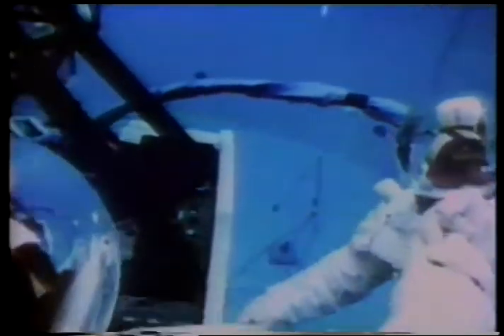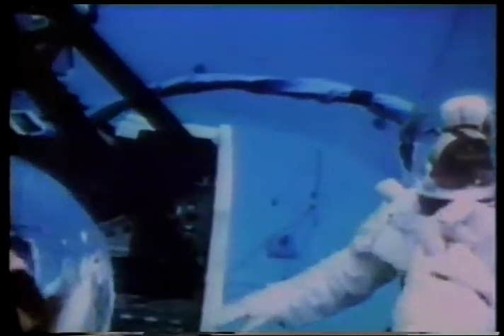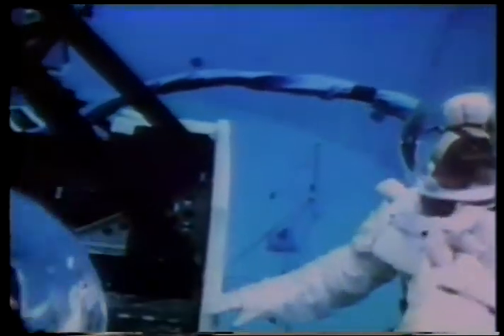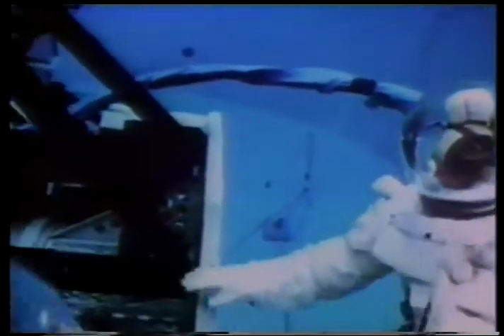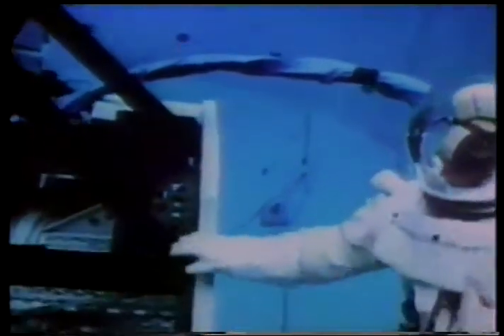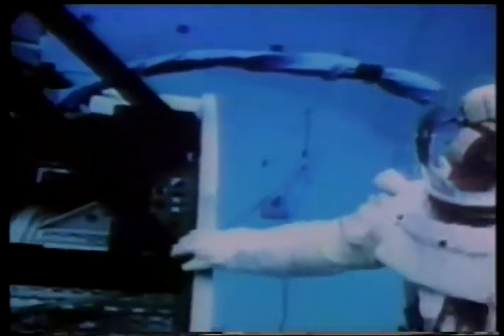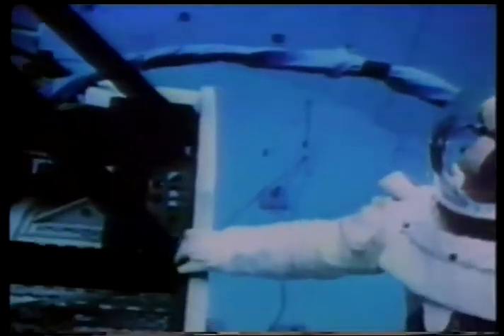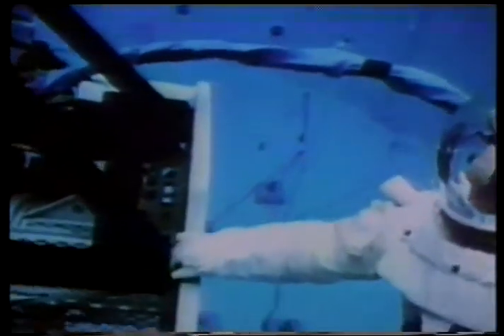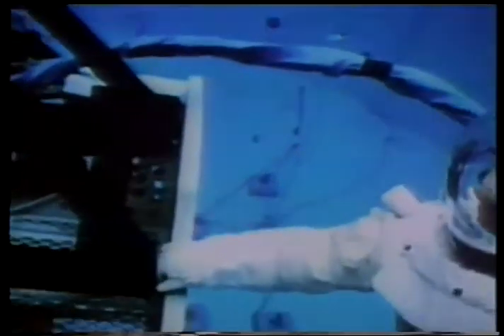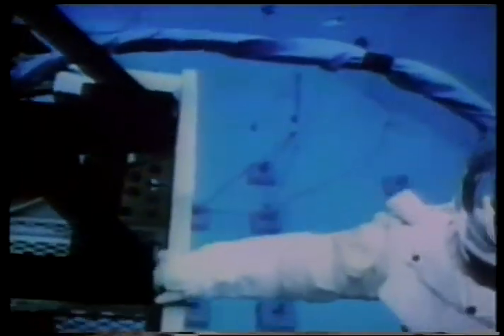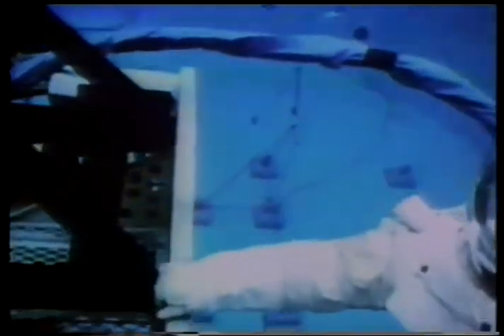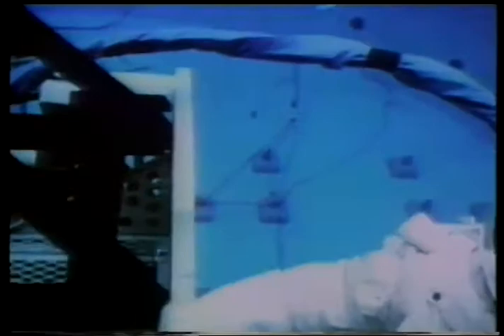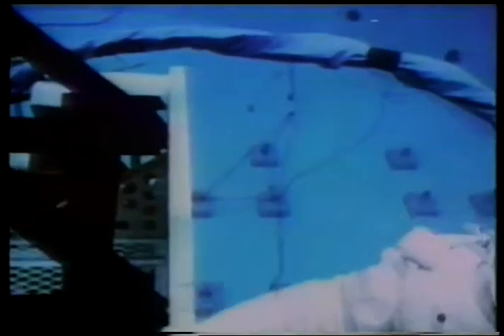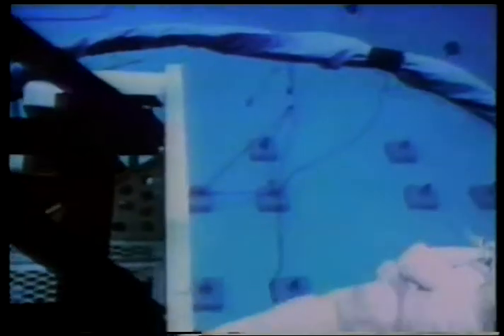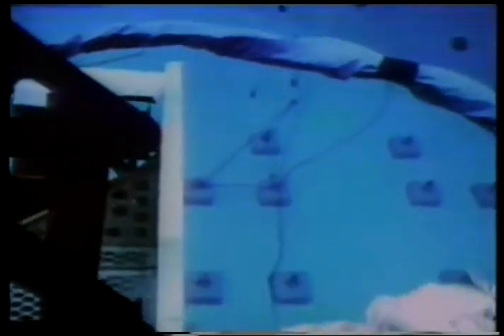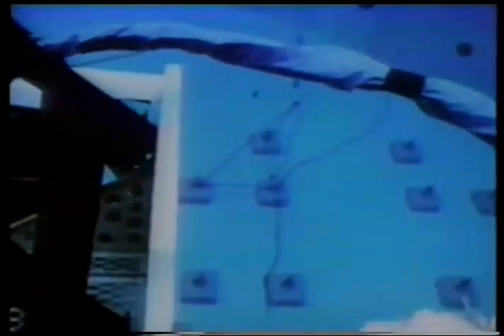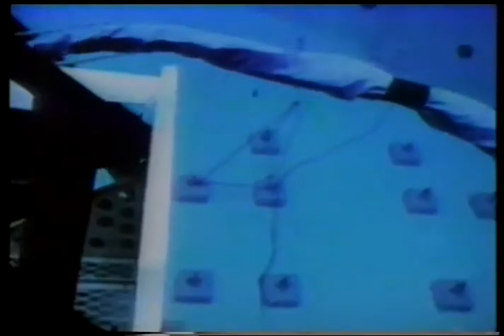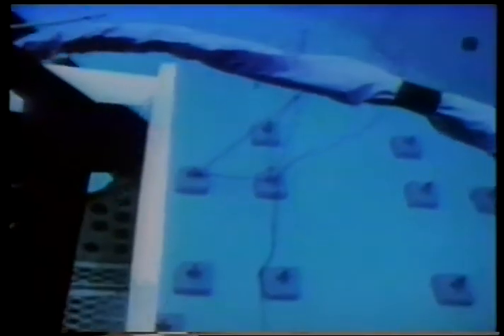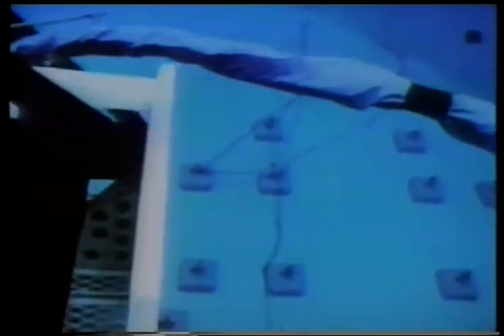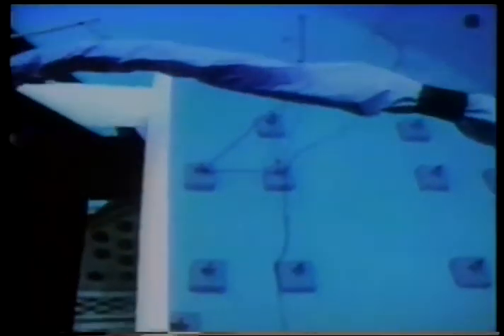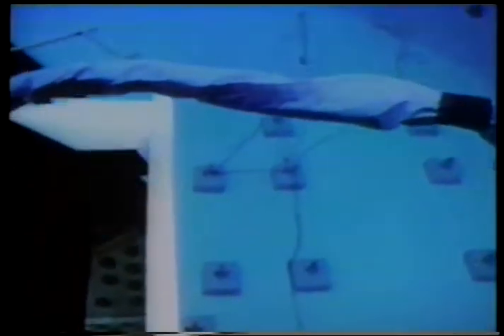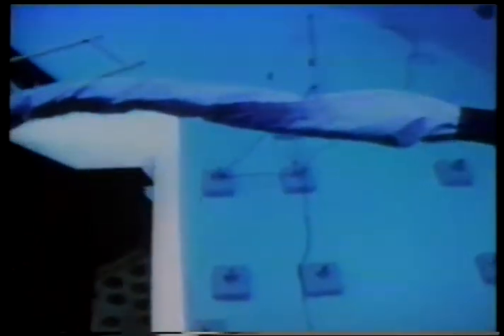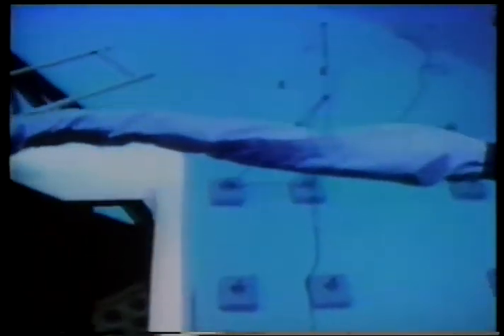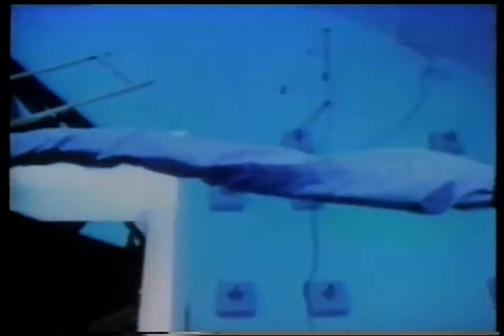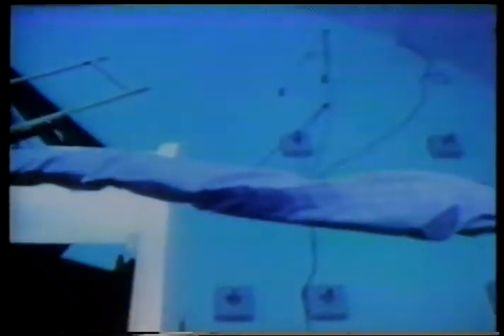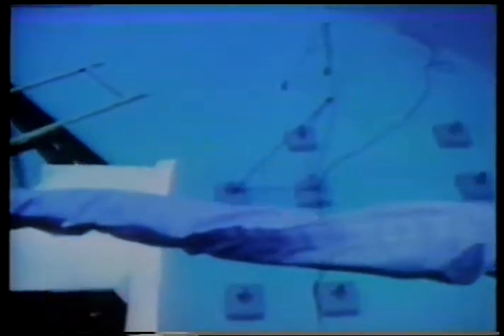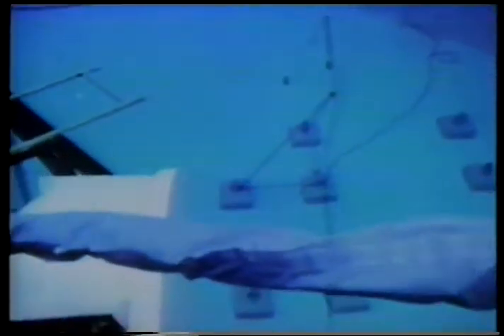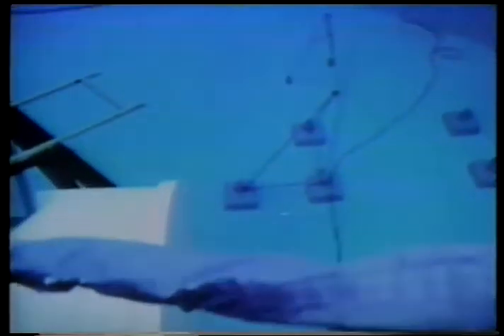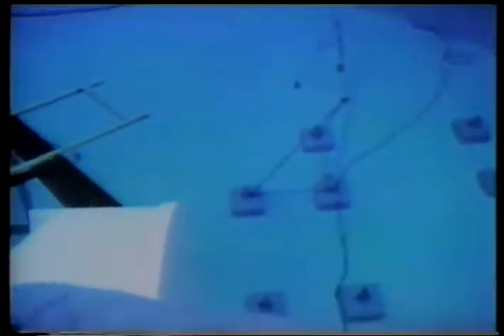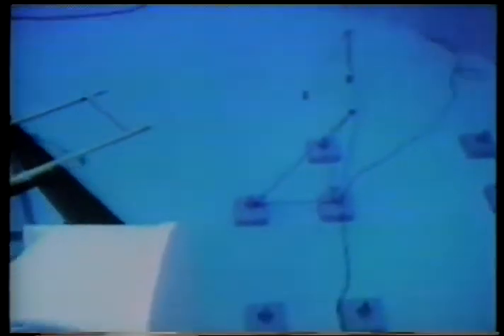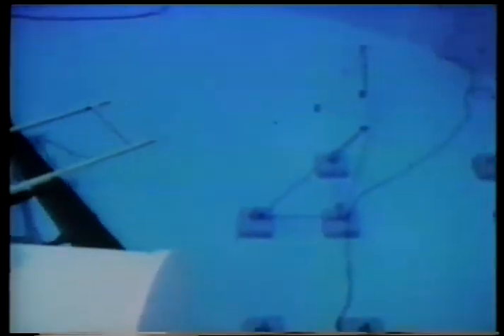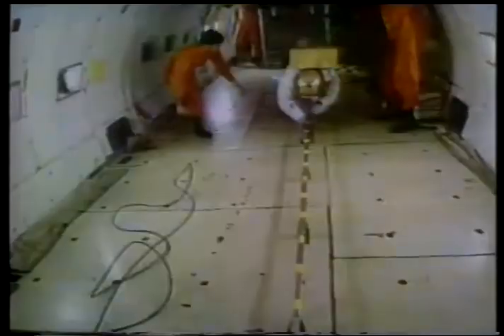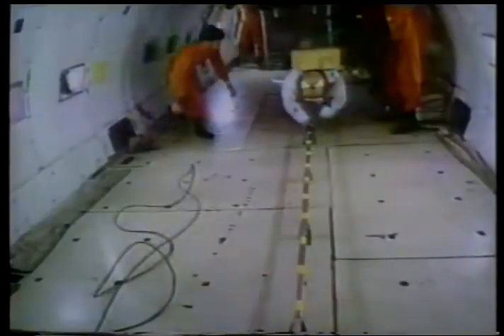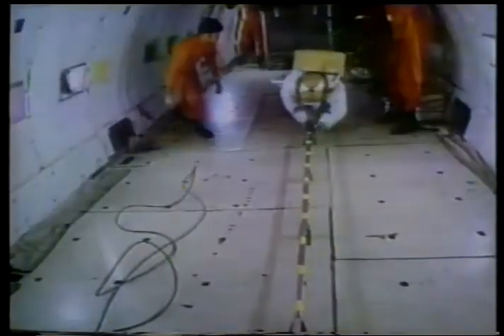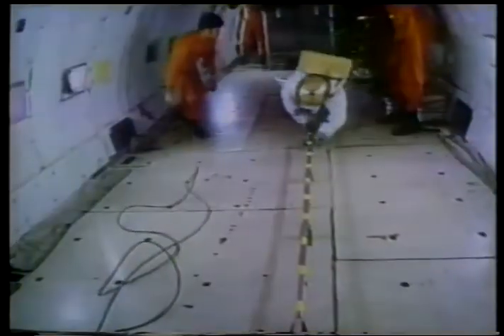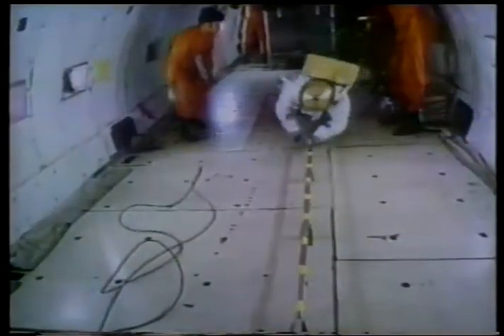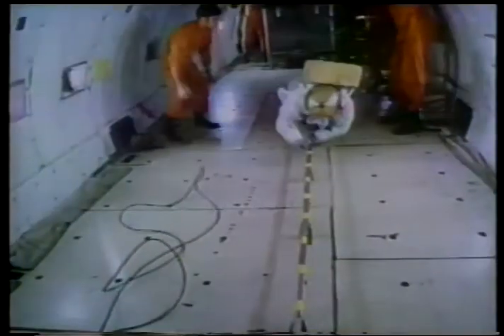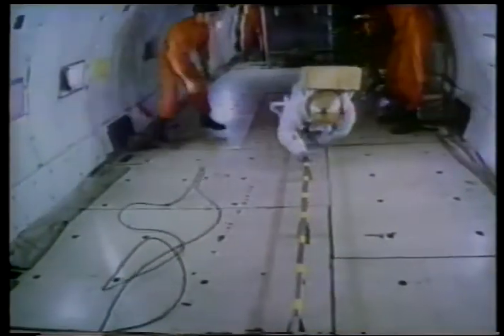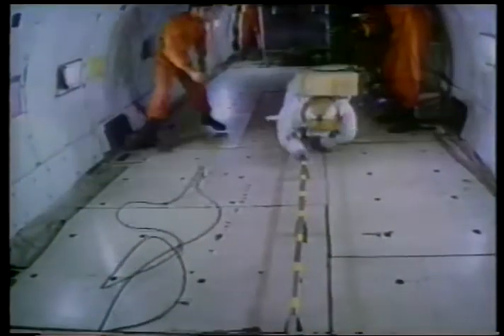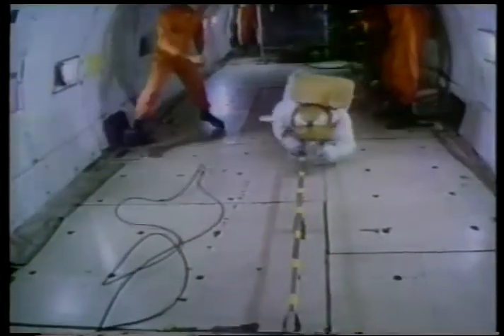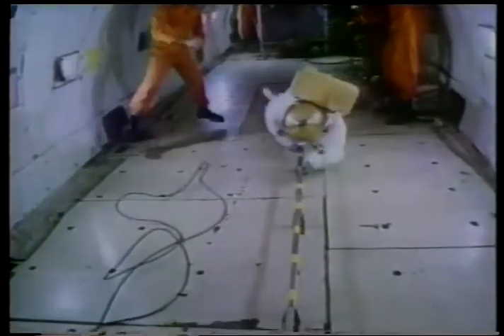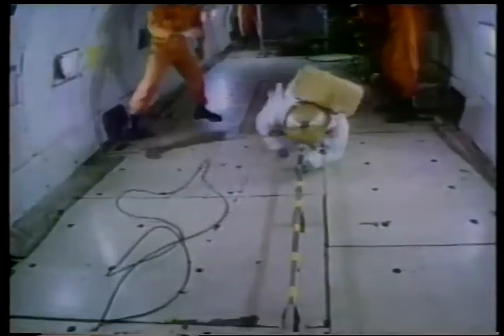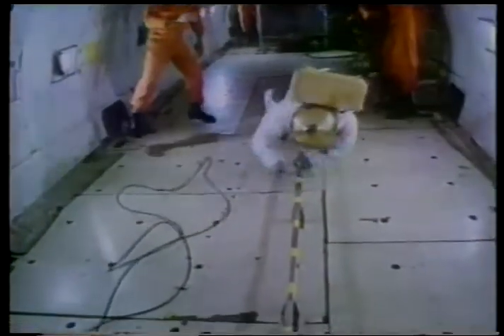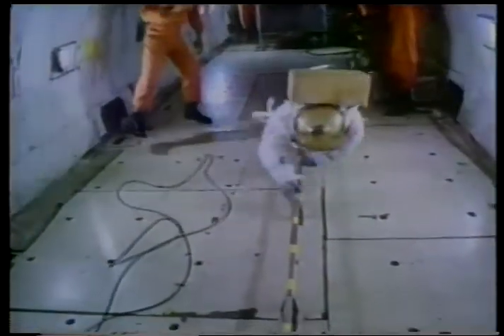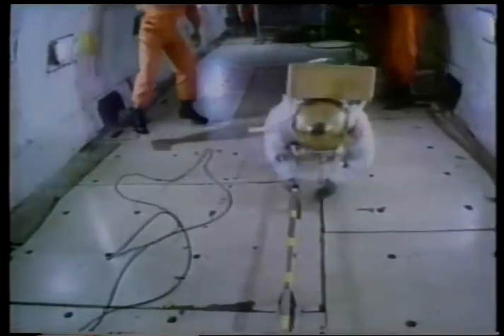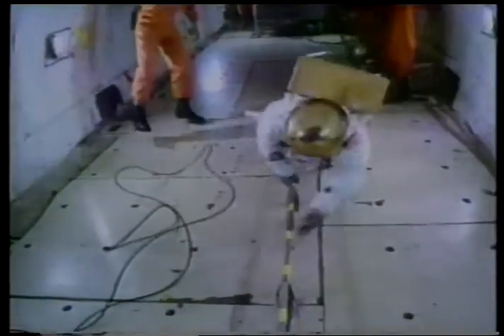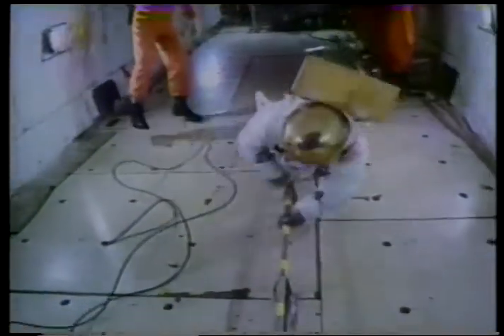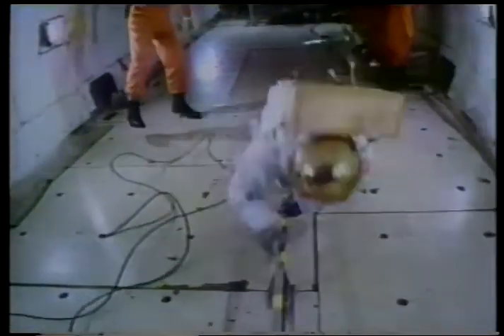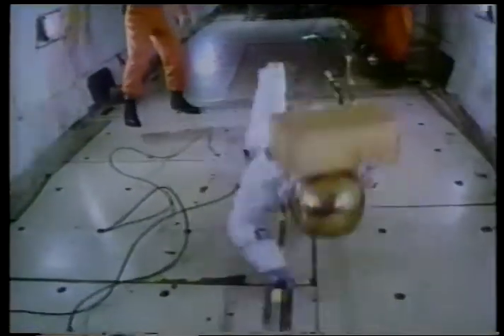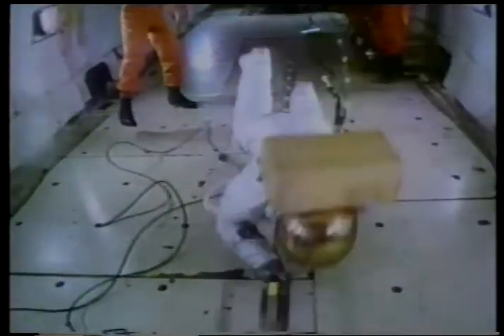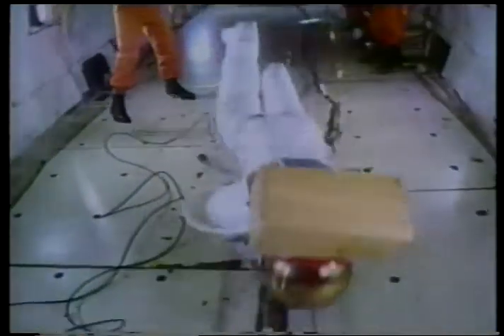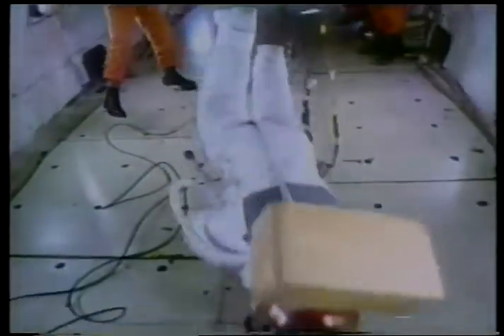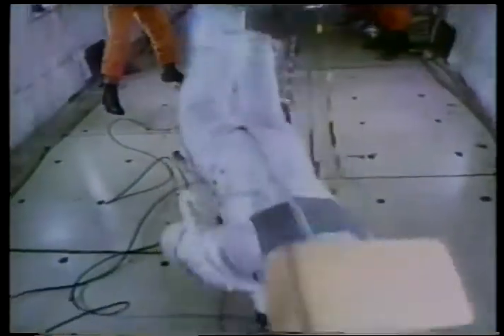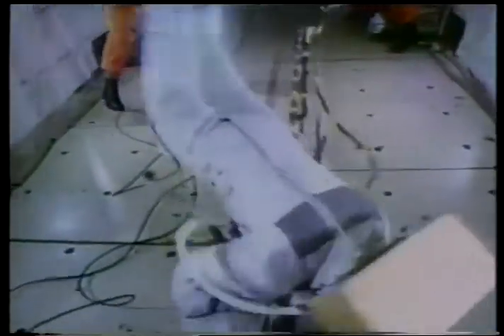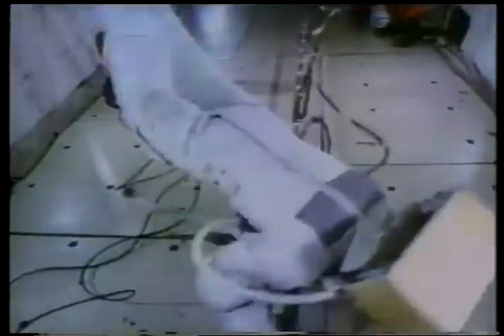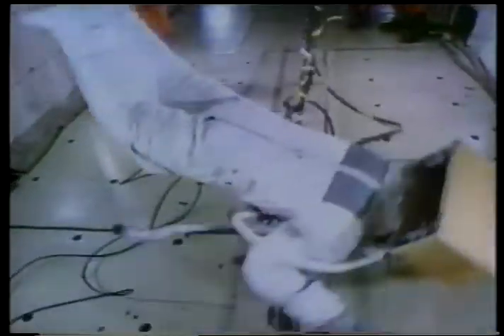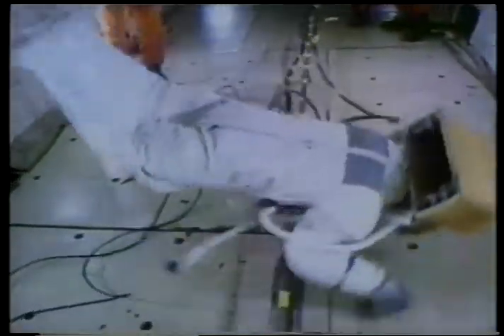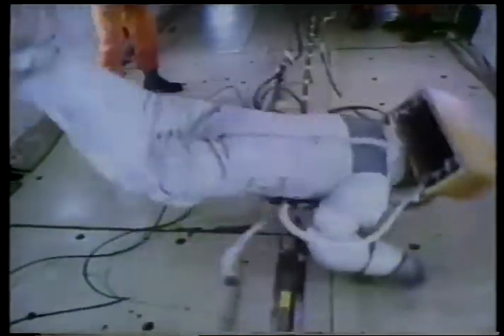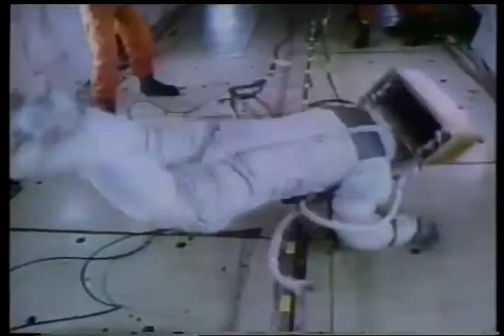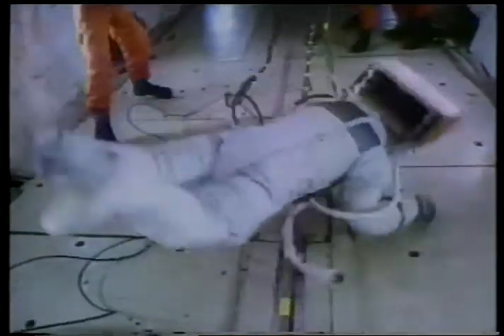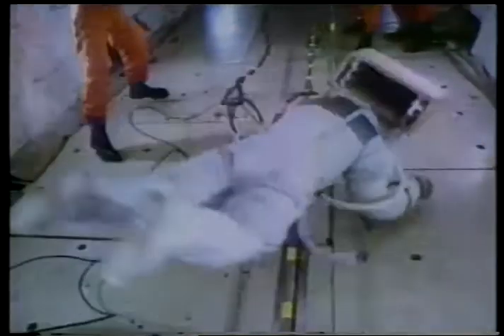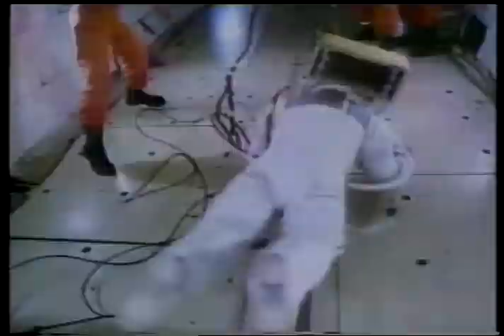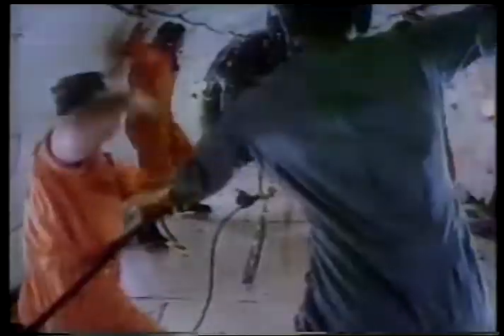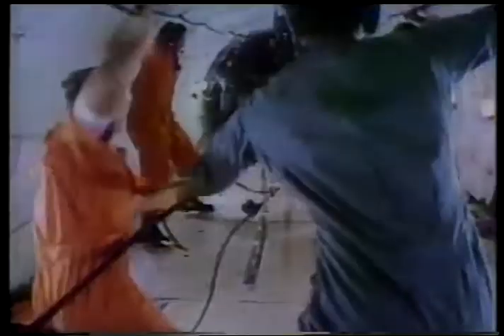Weightlessness on Earth can be experienced only underwater or in an airplane following a parabolic flight path.